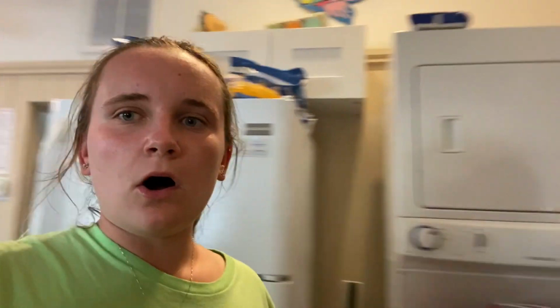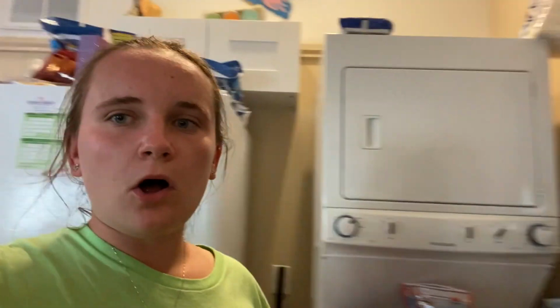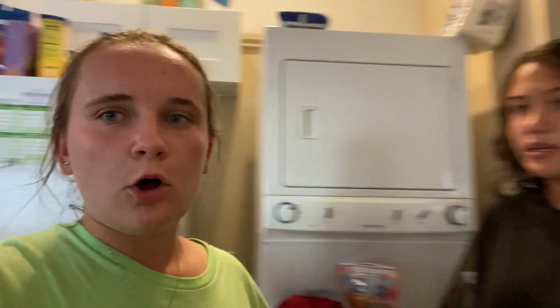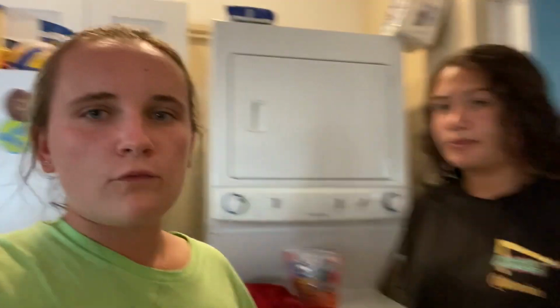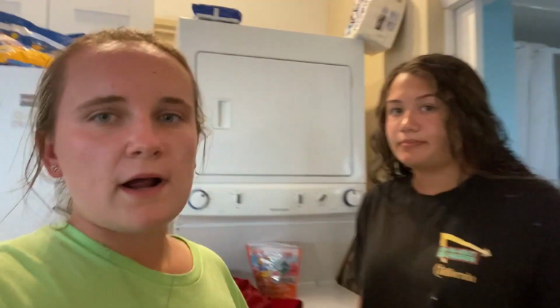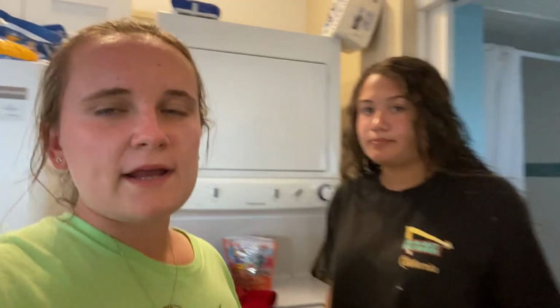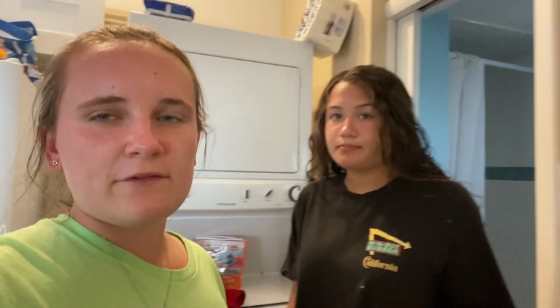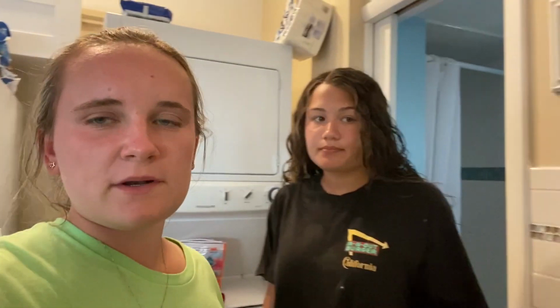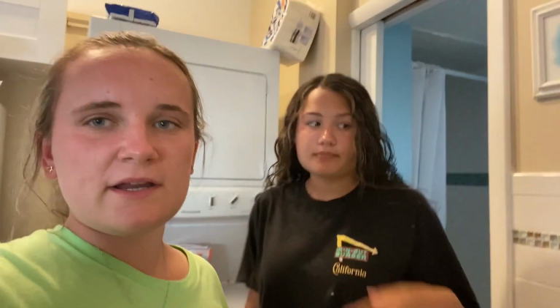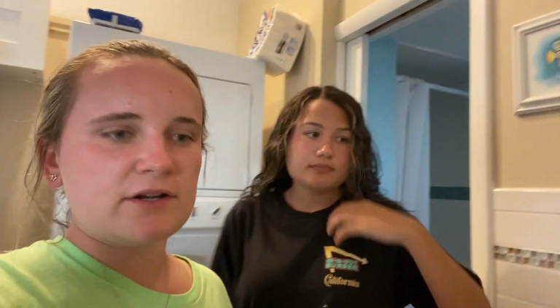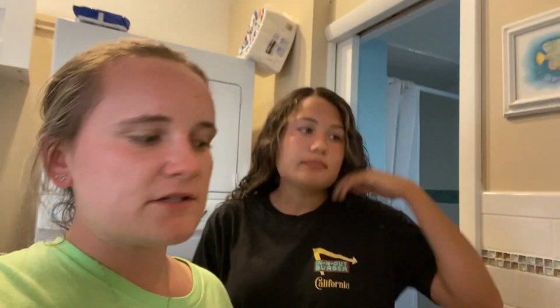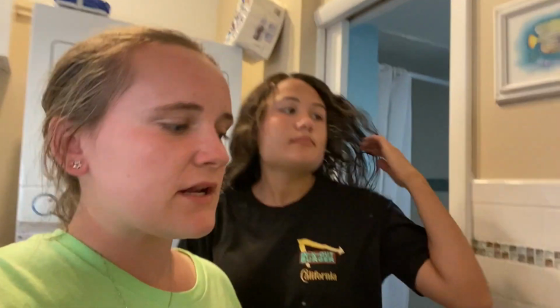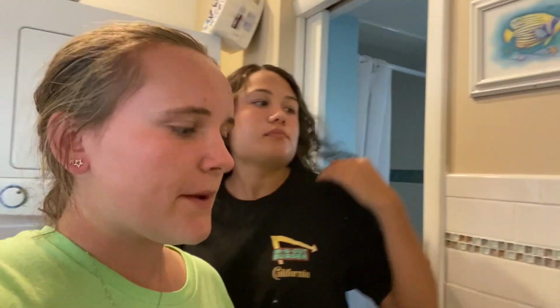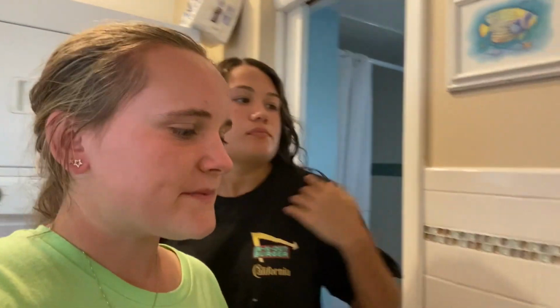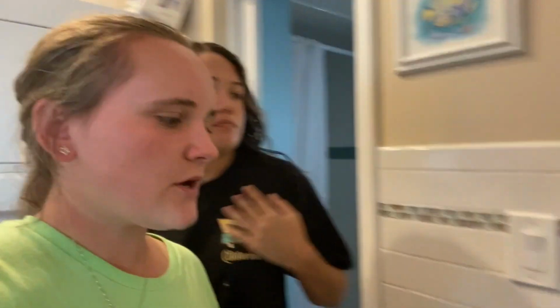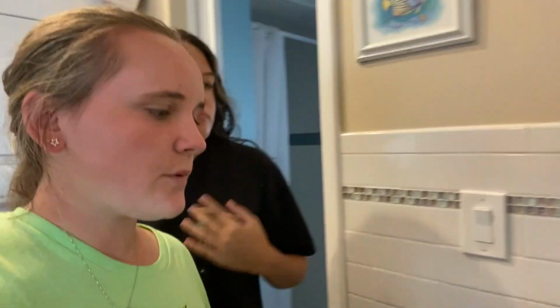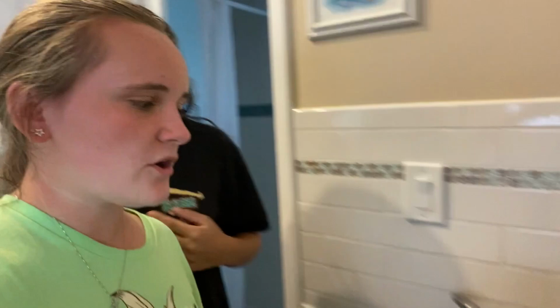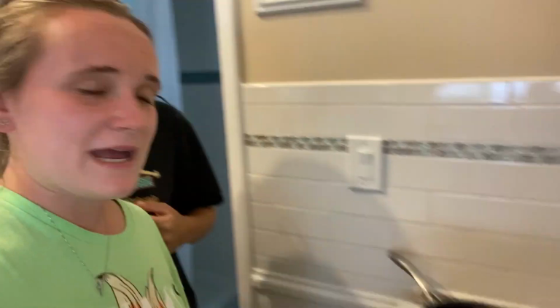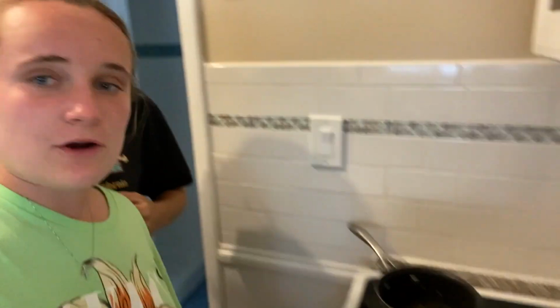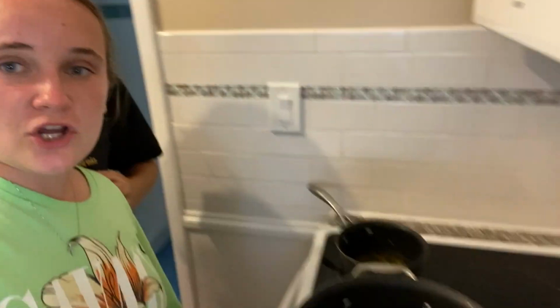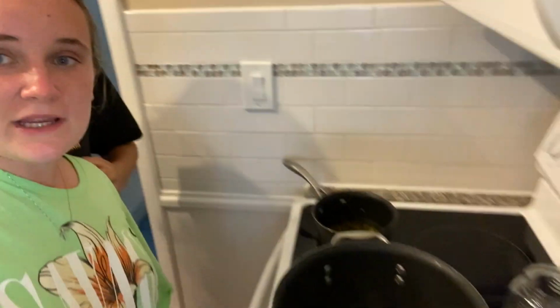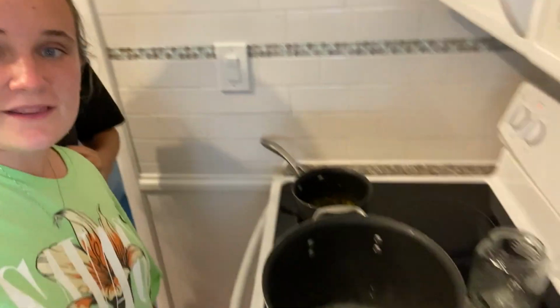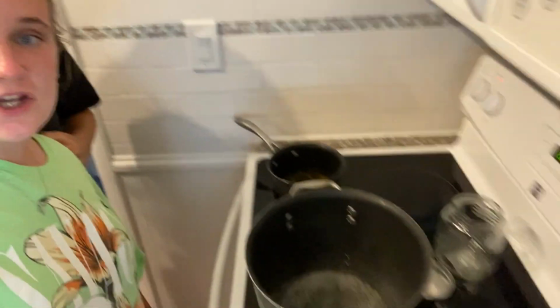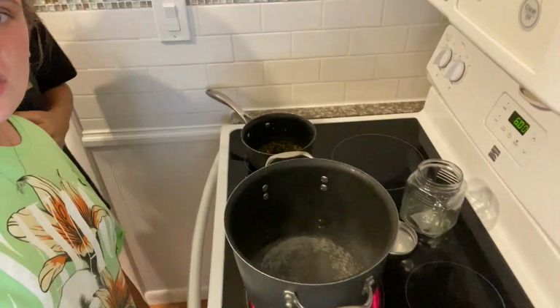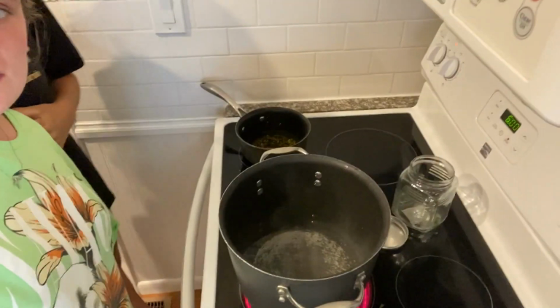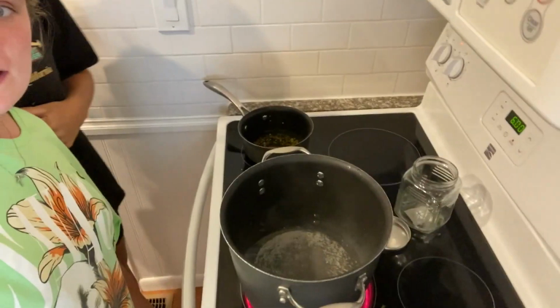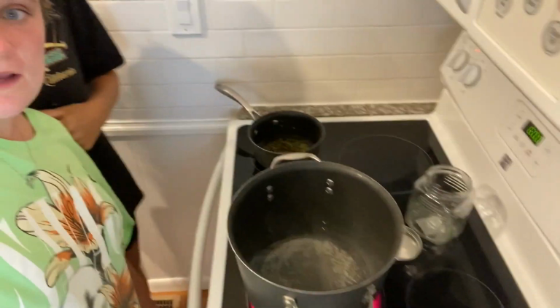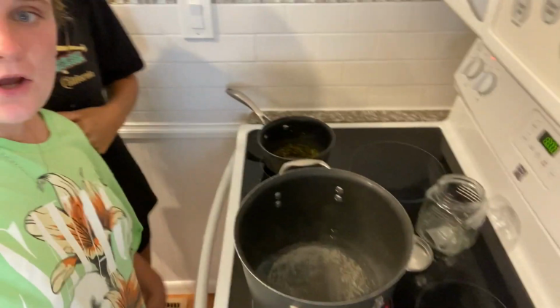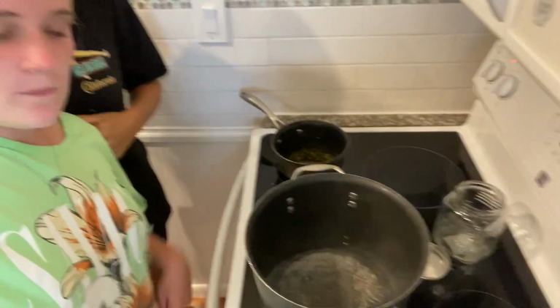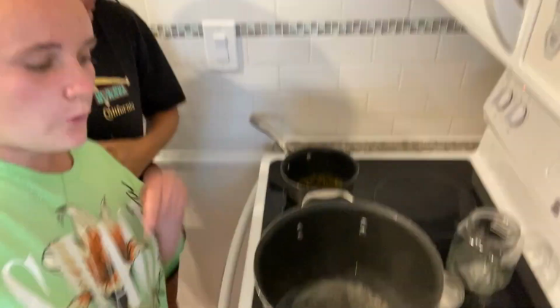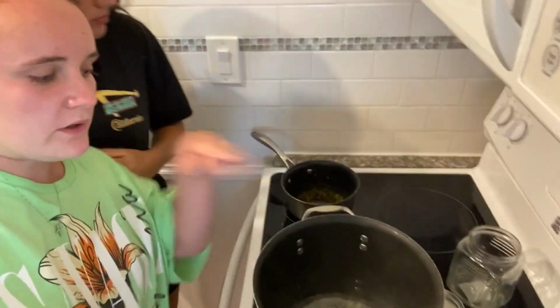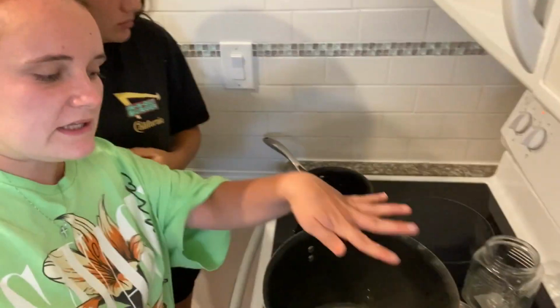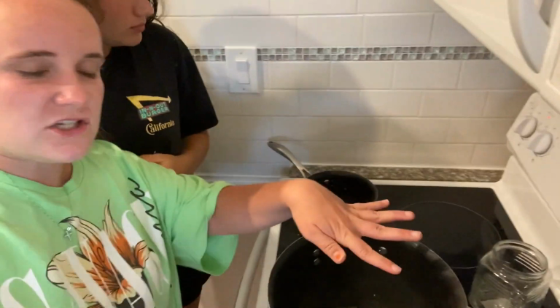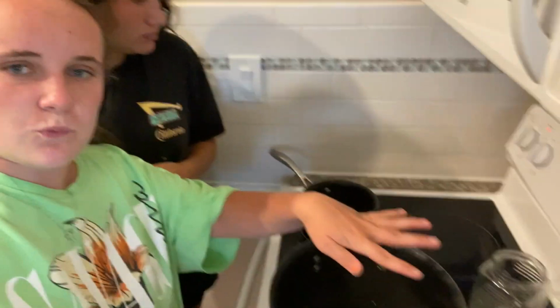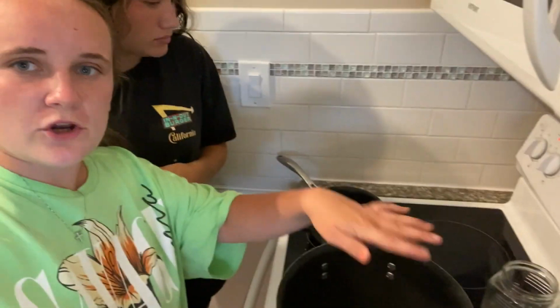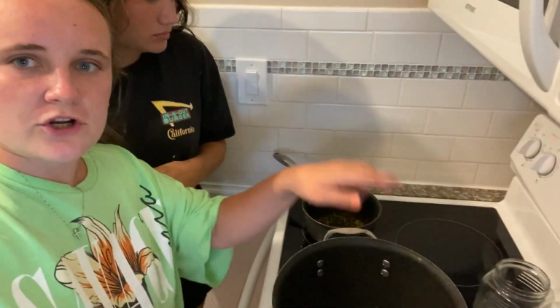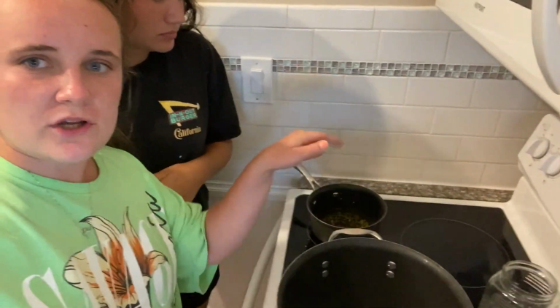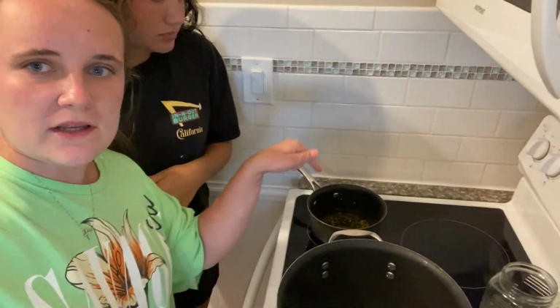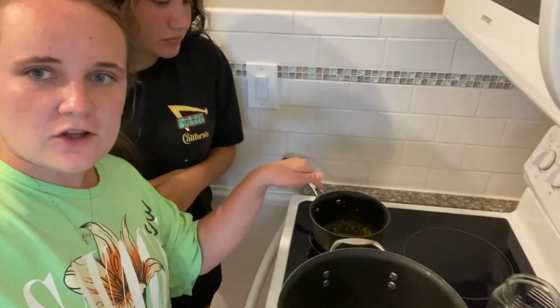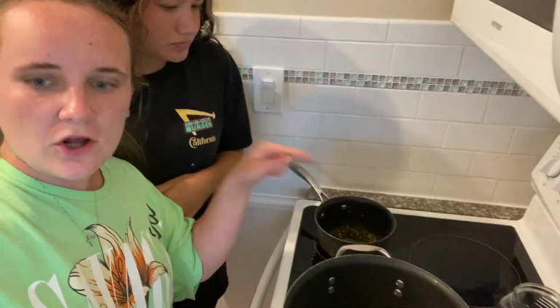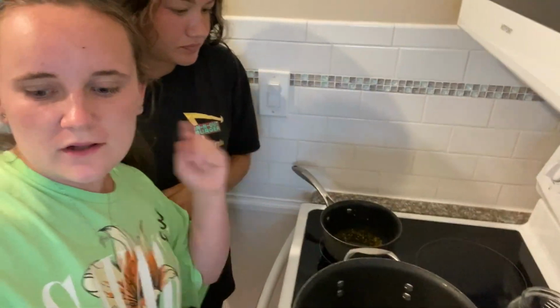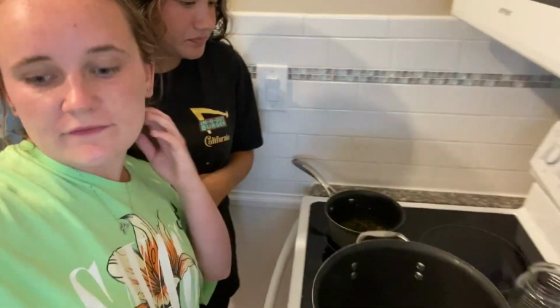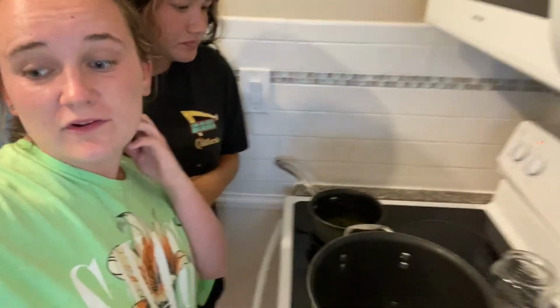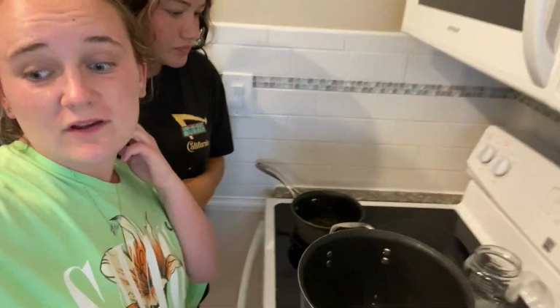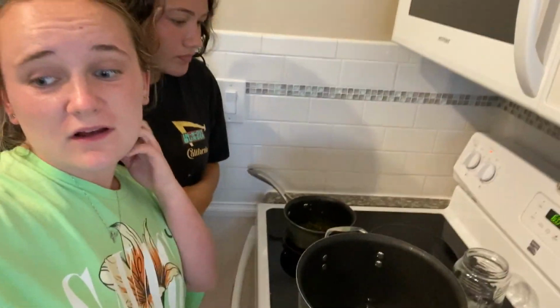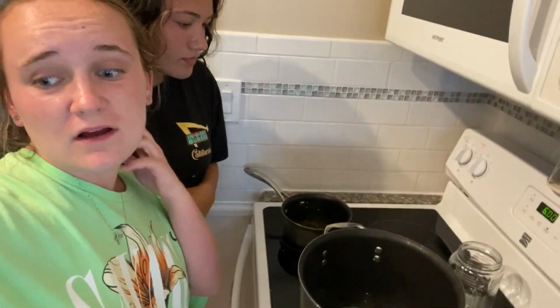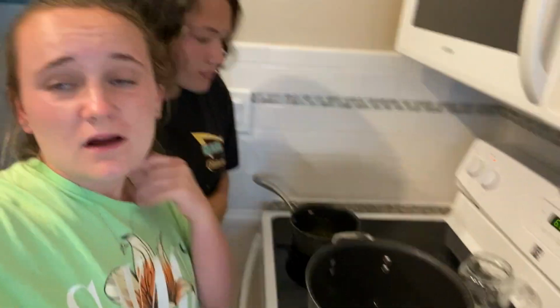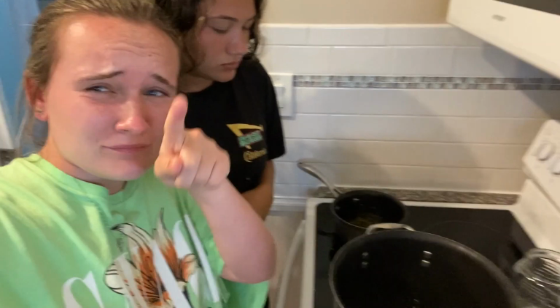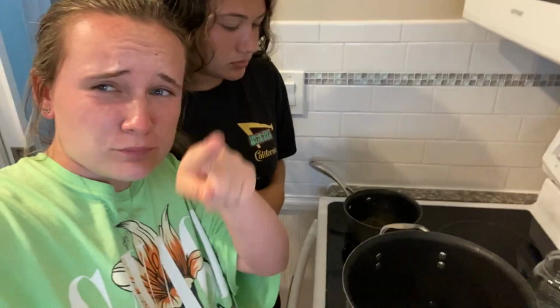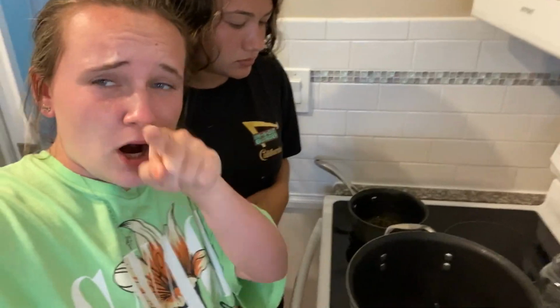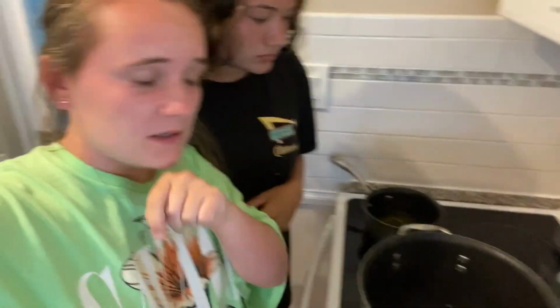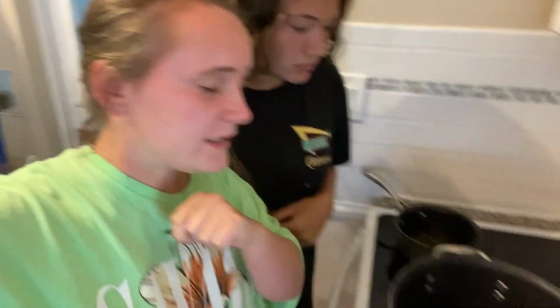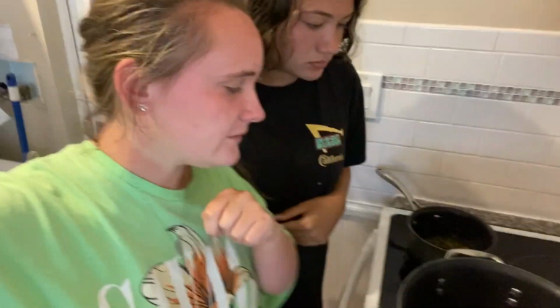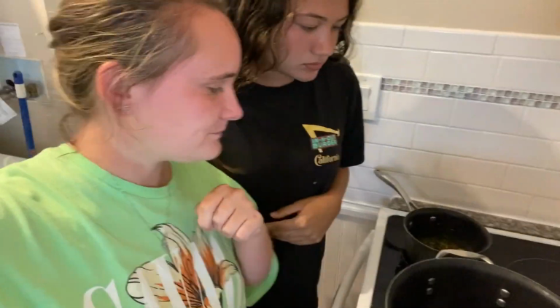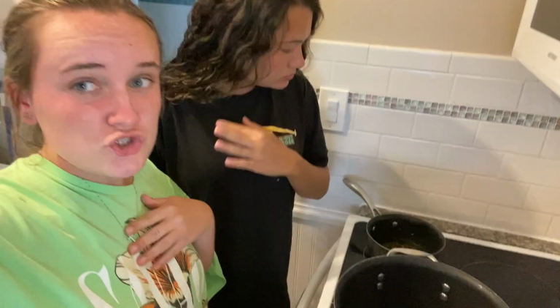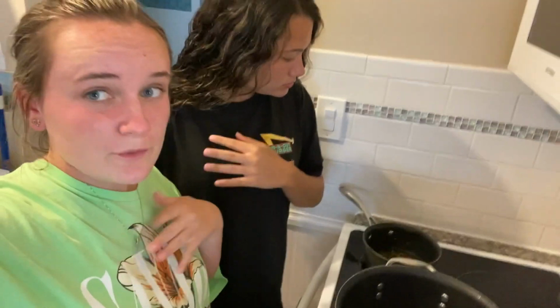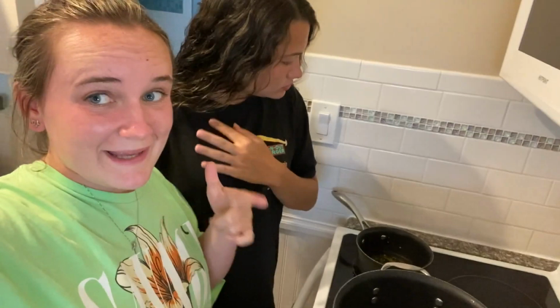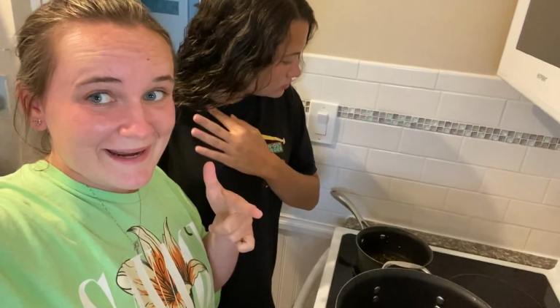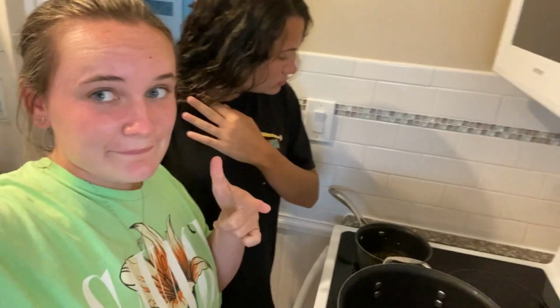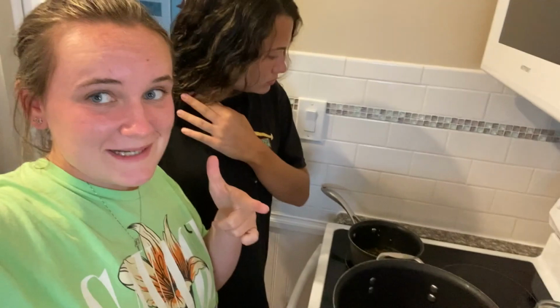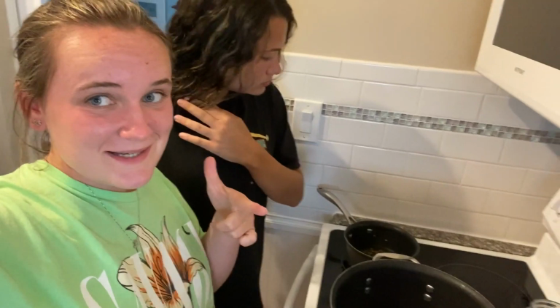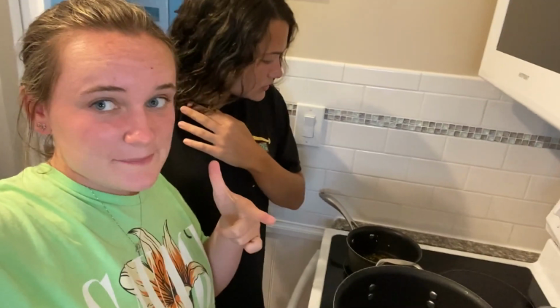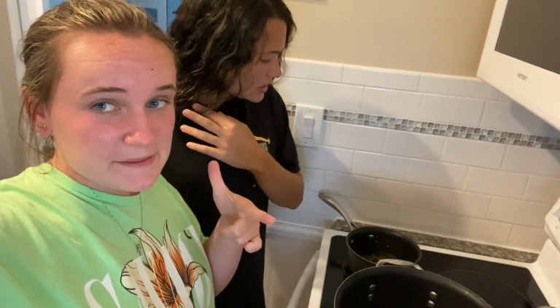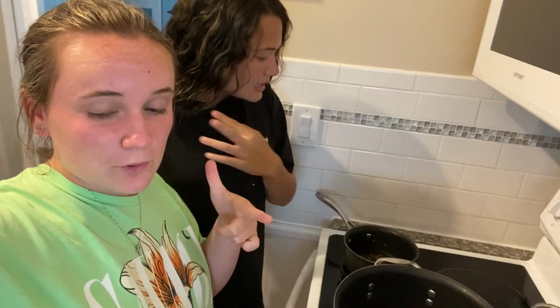Alright everyone, here is an update — we are now cooking the garlic and boiling the water for the broccoli. We're getting places, people.